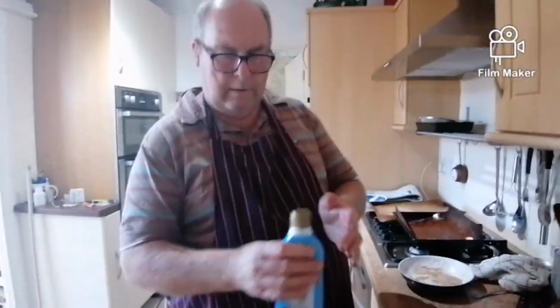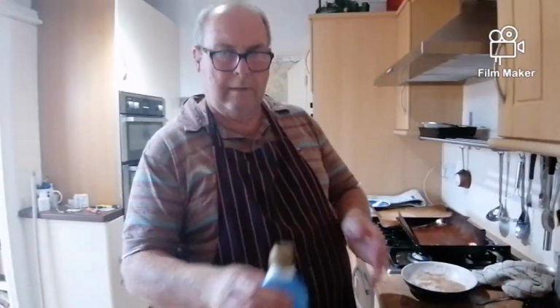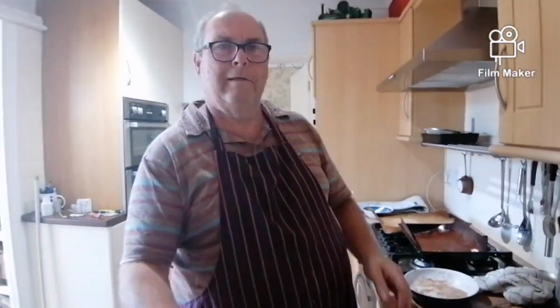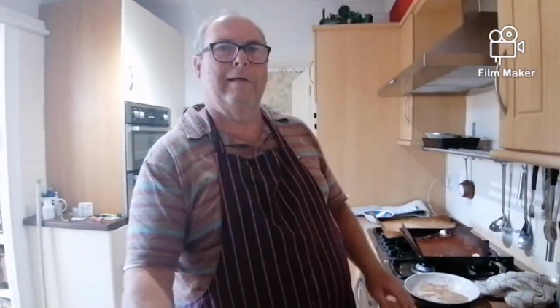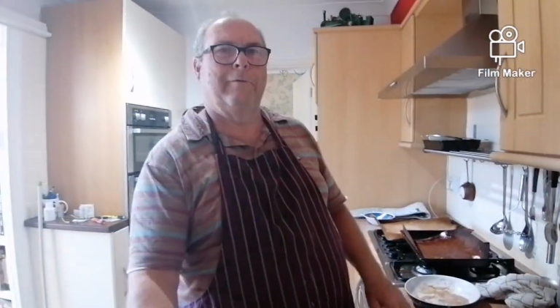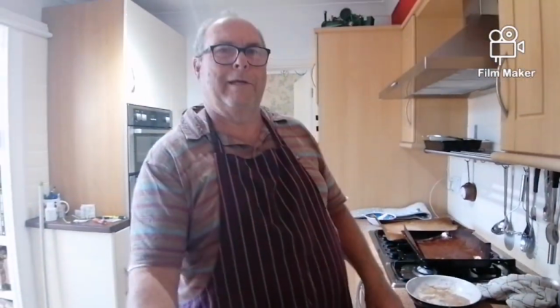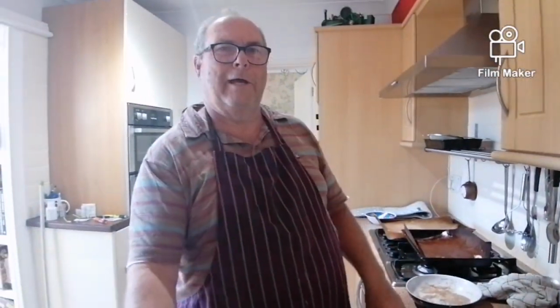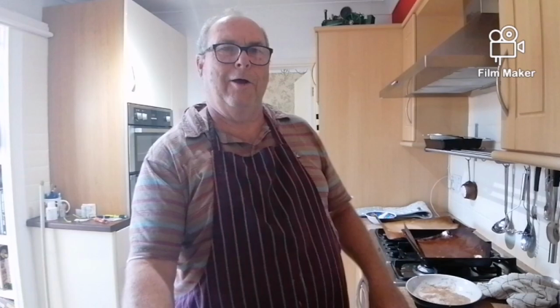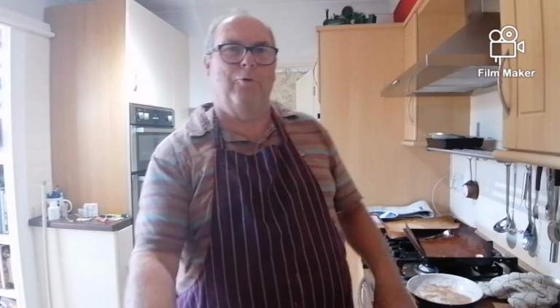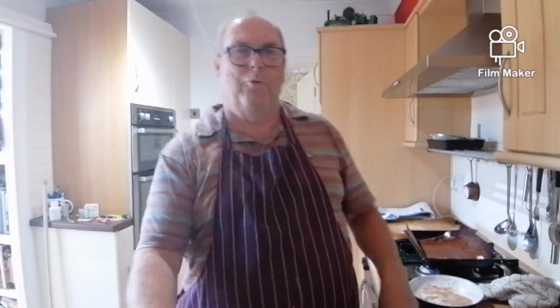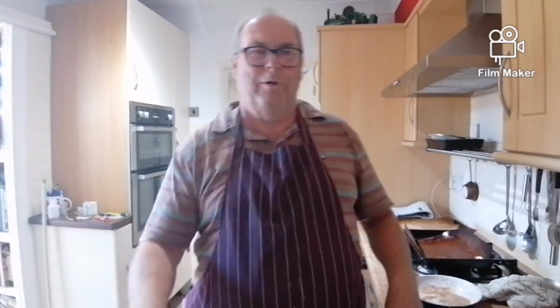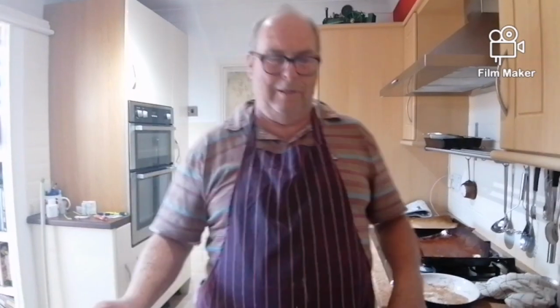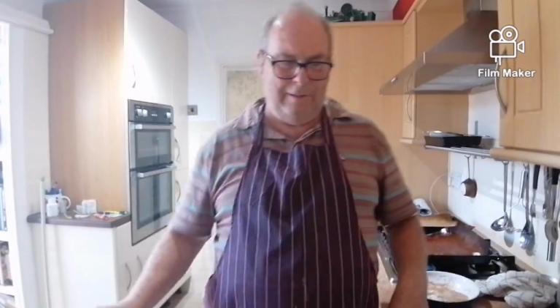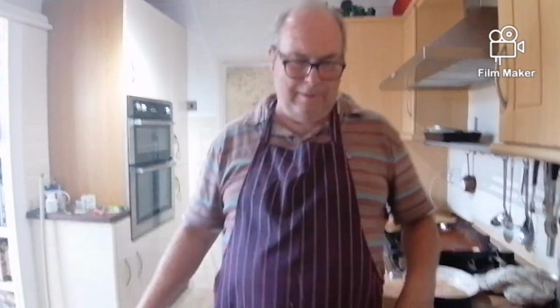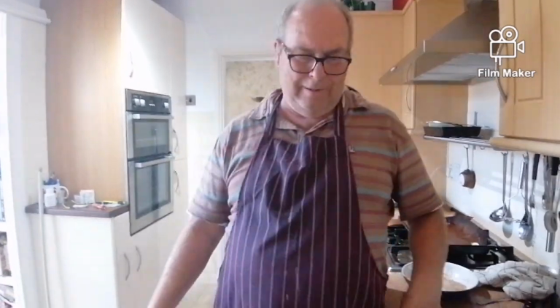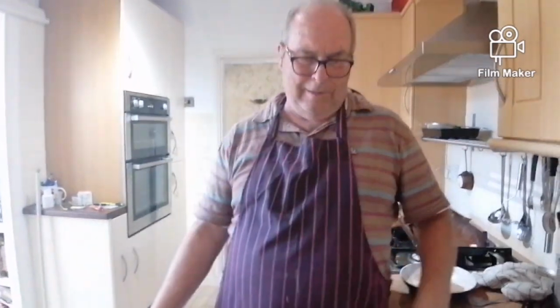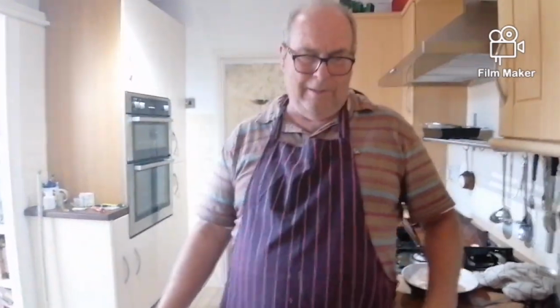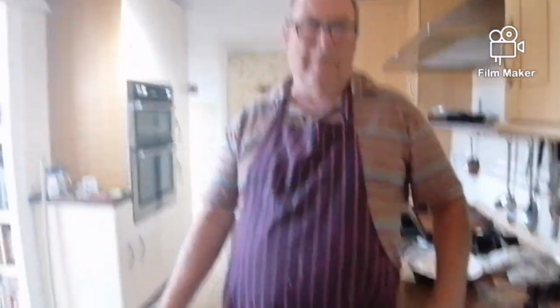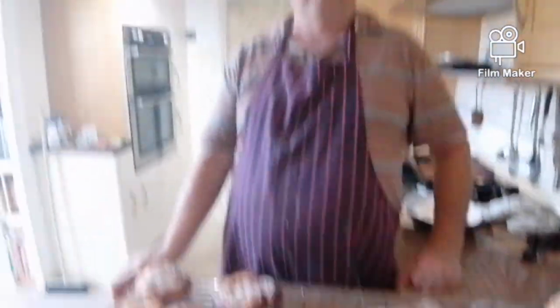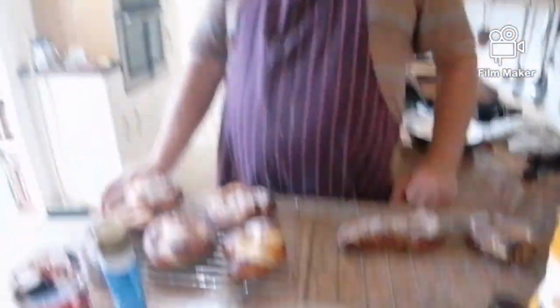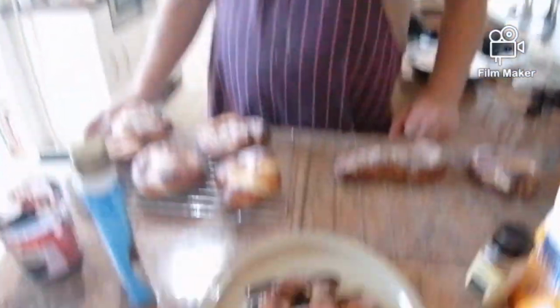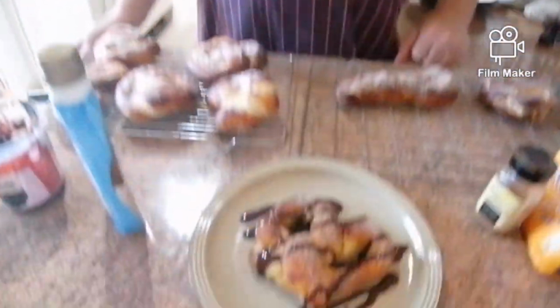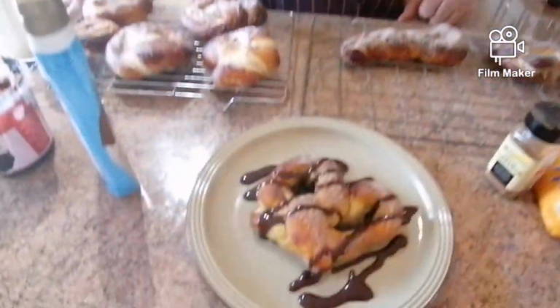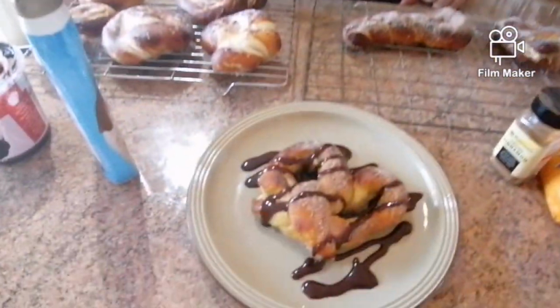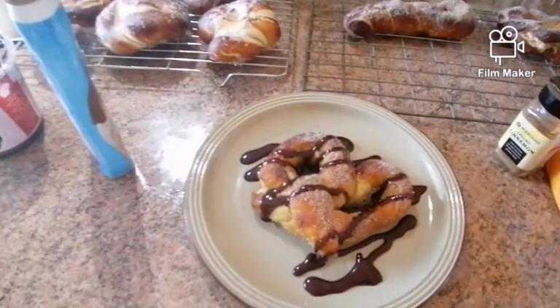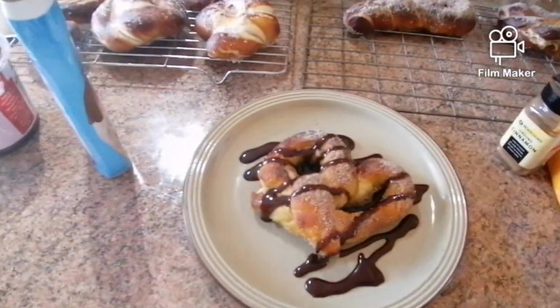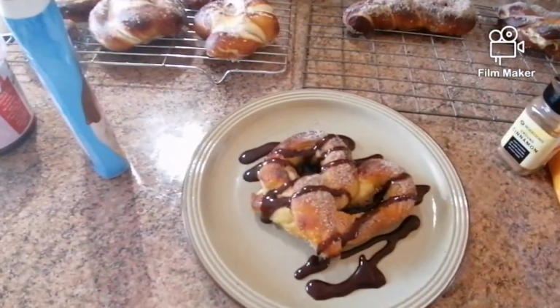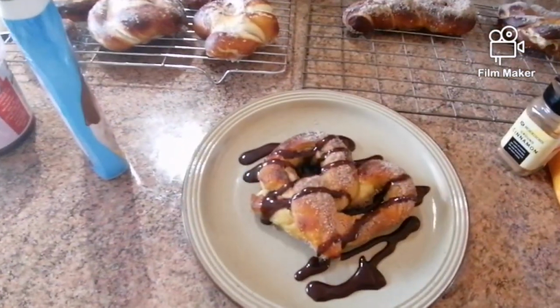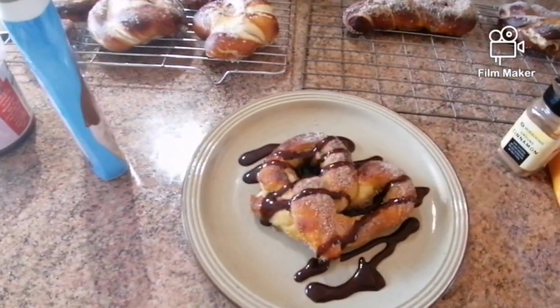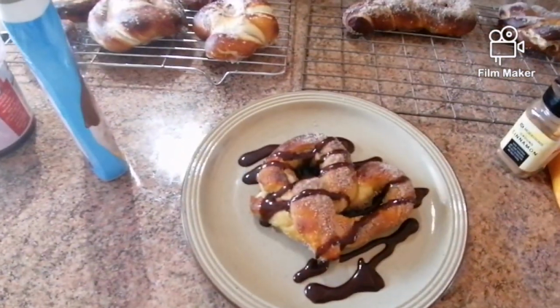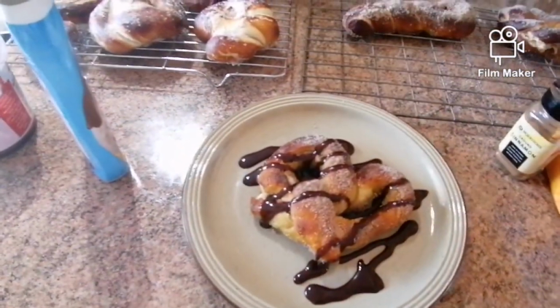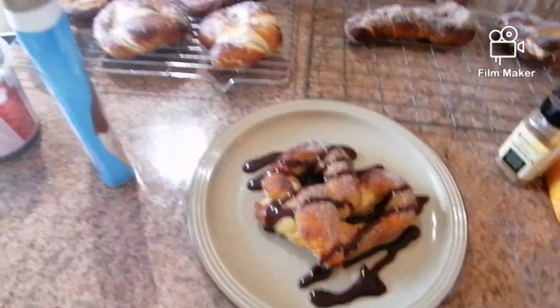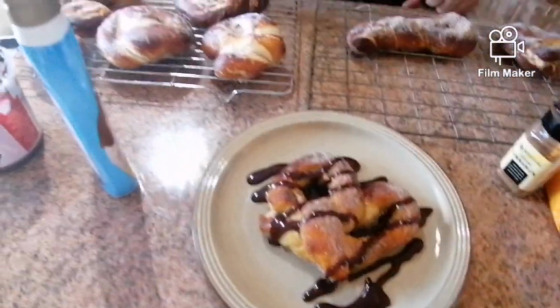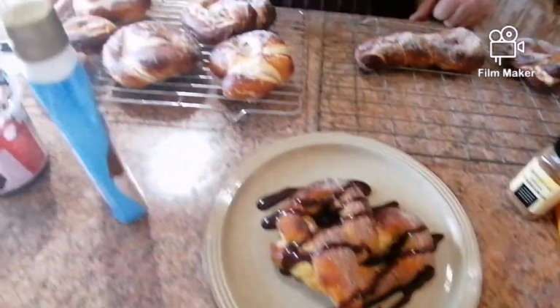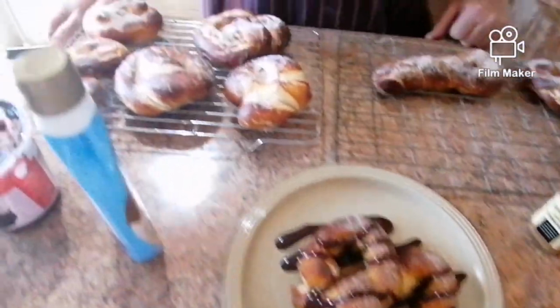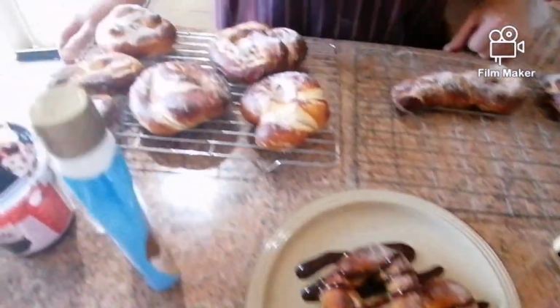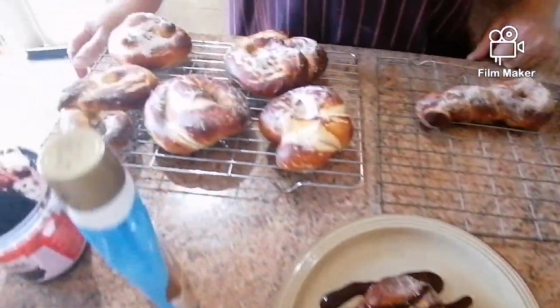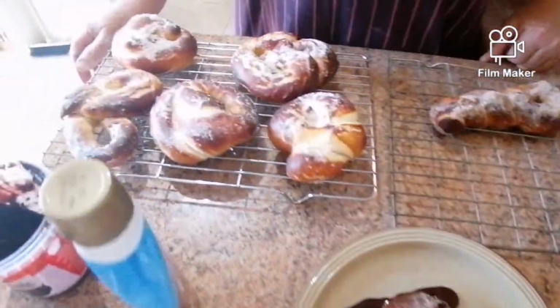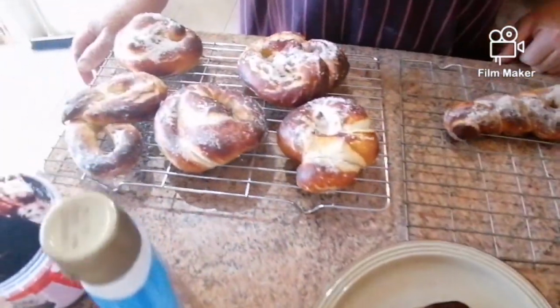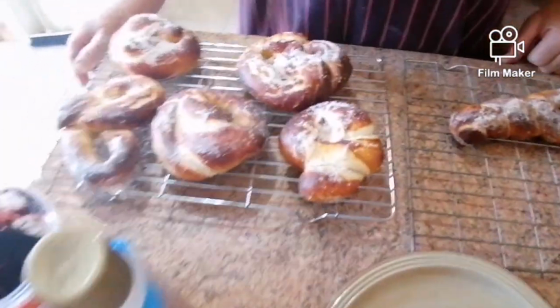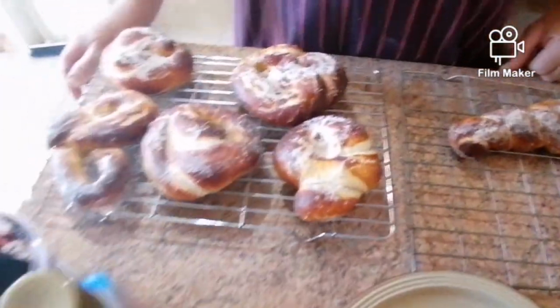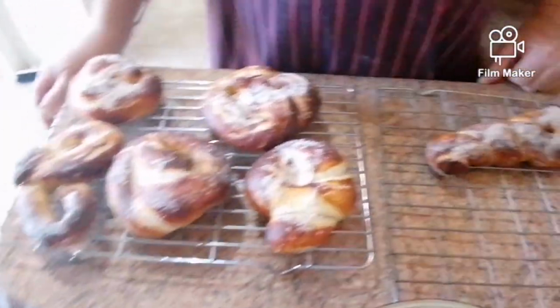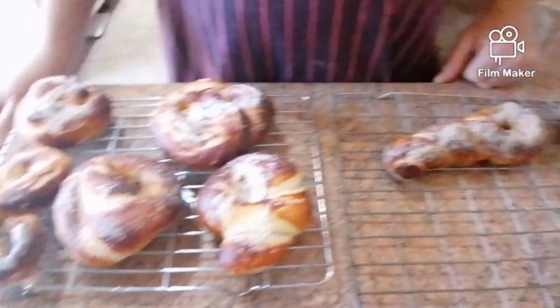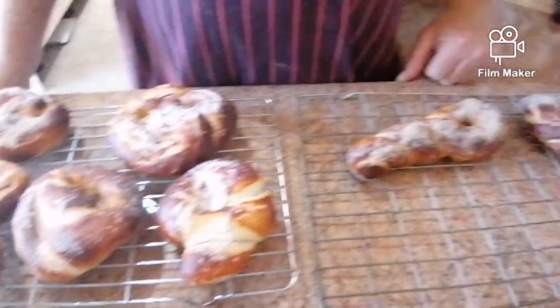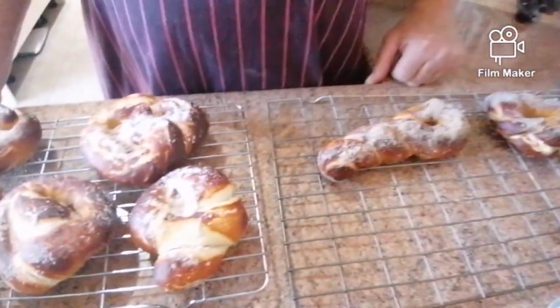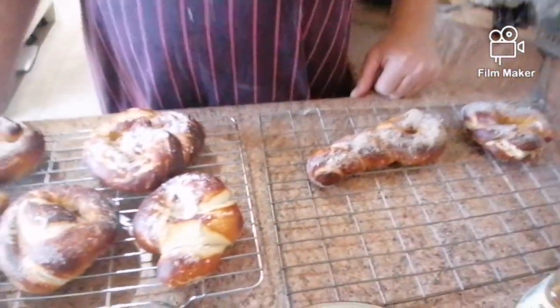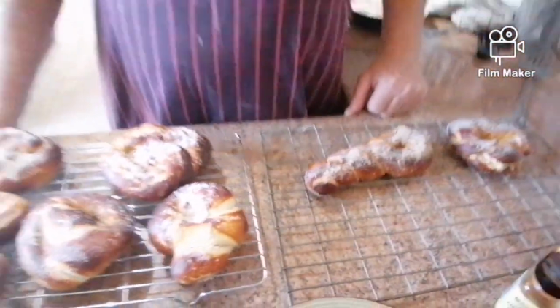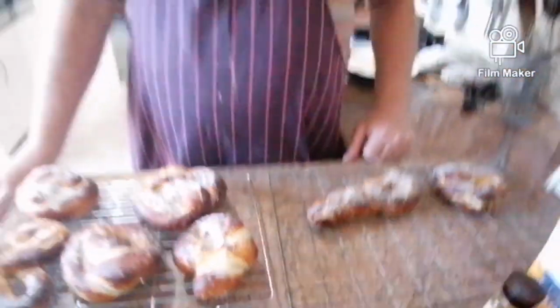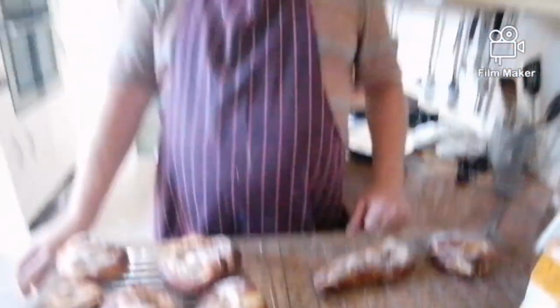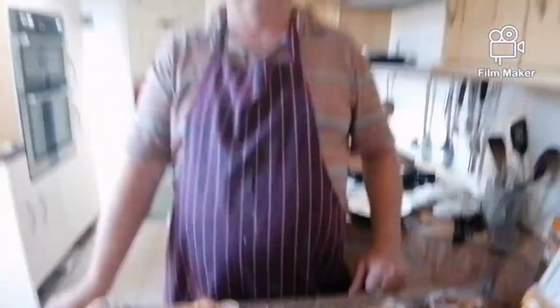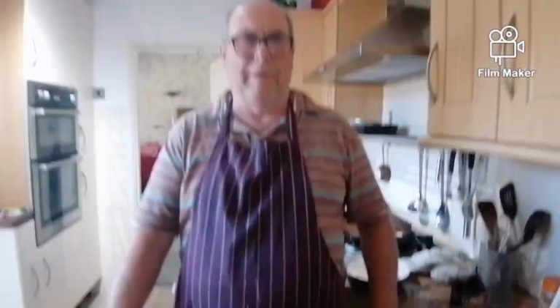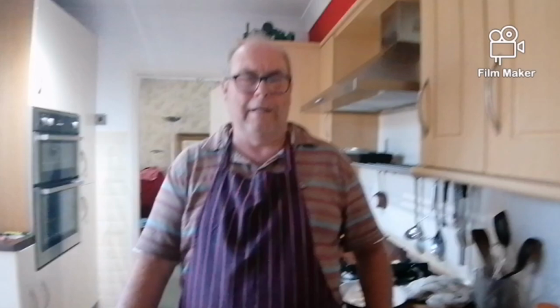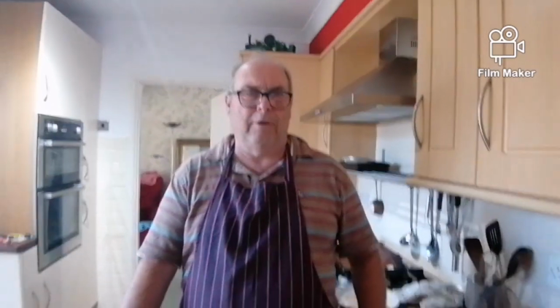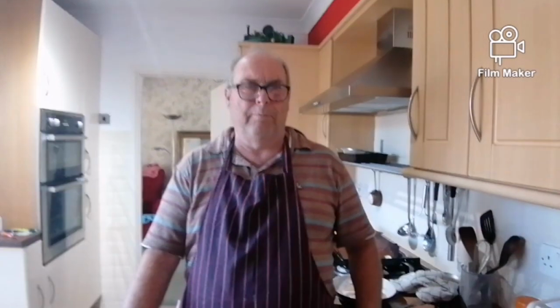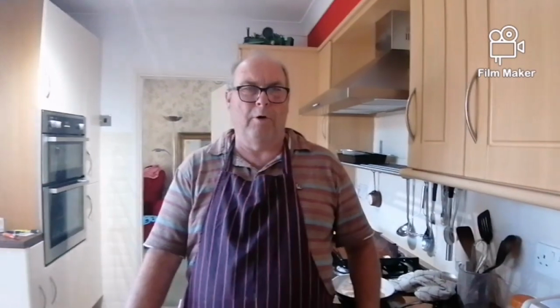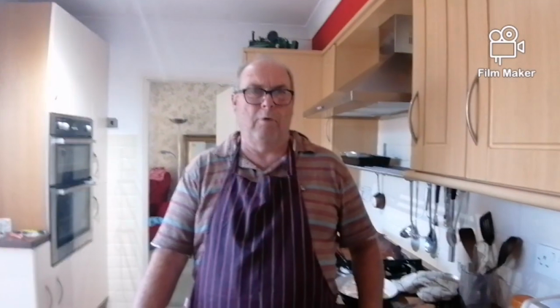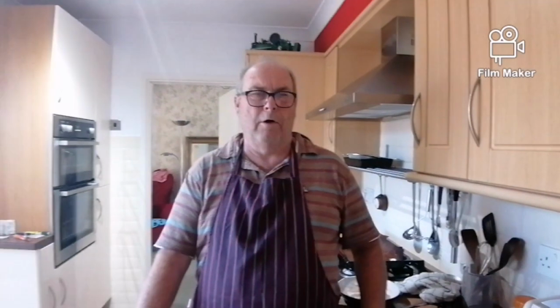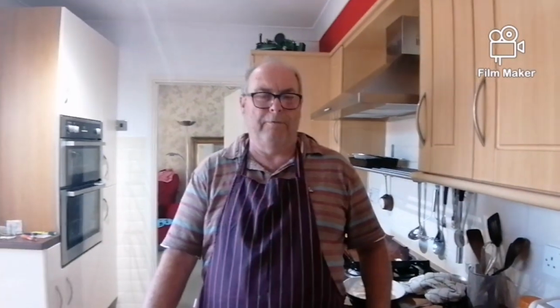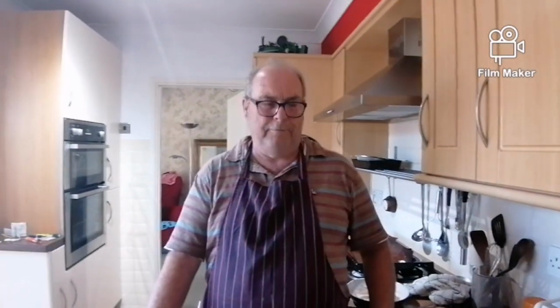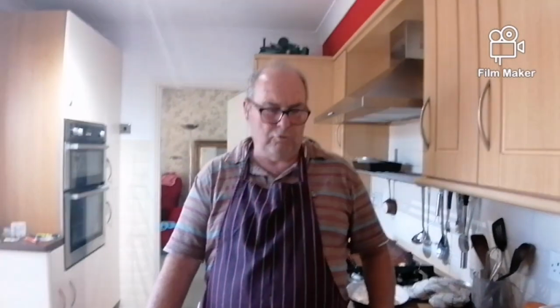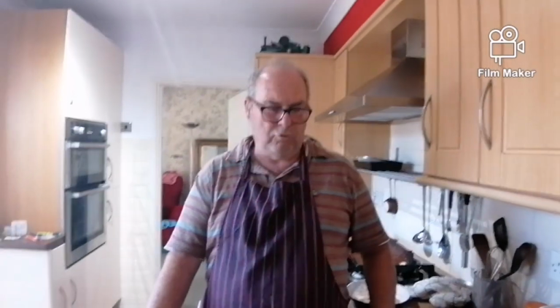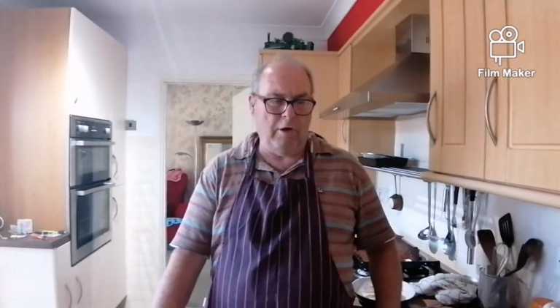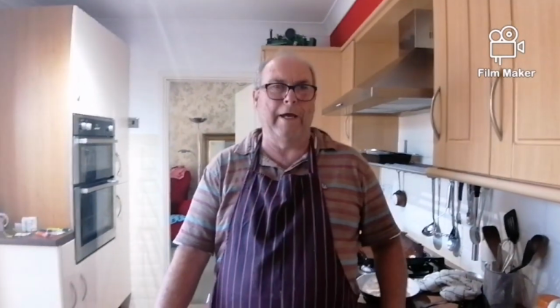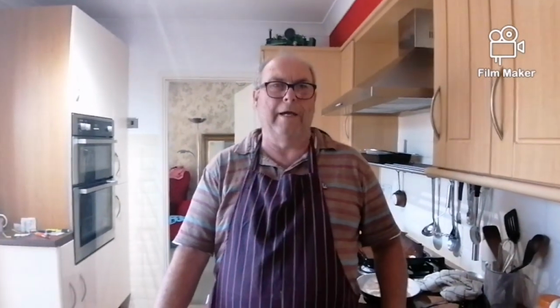There we go! Doesn't that look fantastic! Now we're going to get Amanda, my wife, to try it!